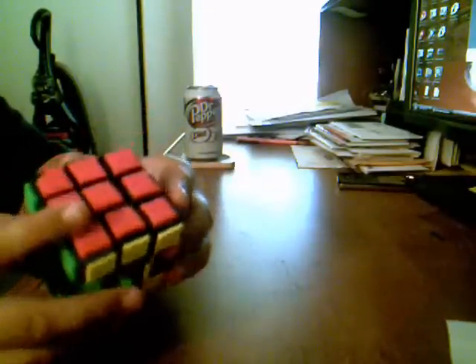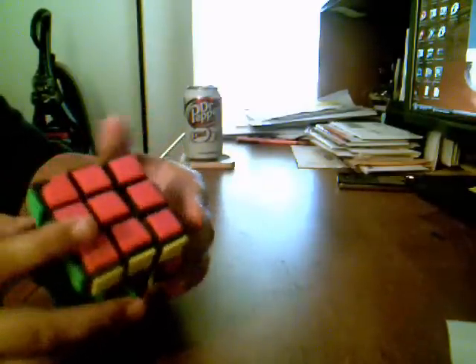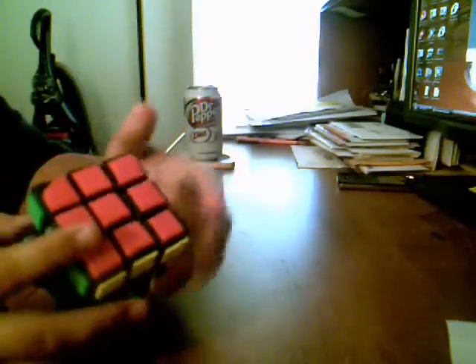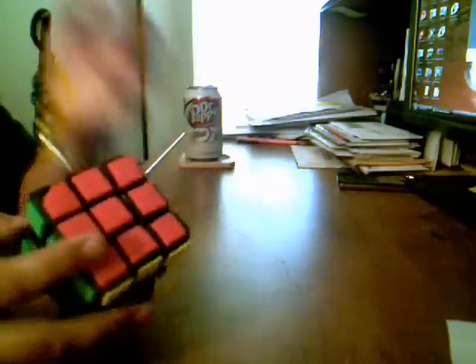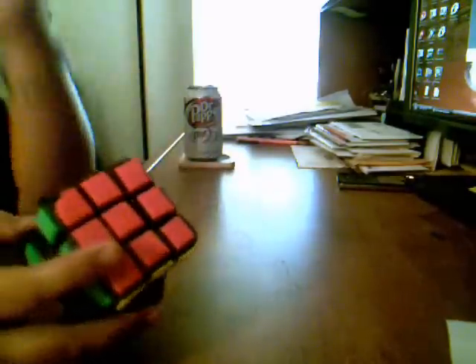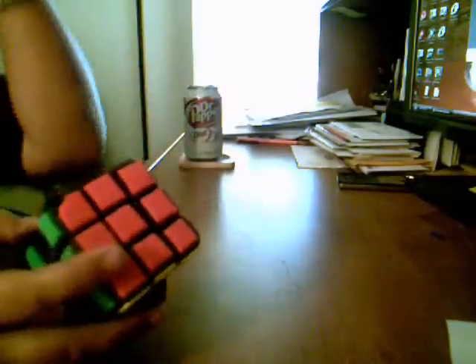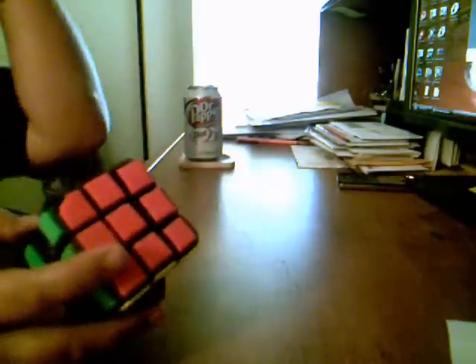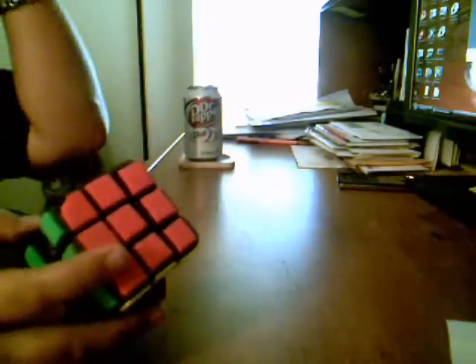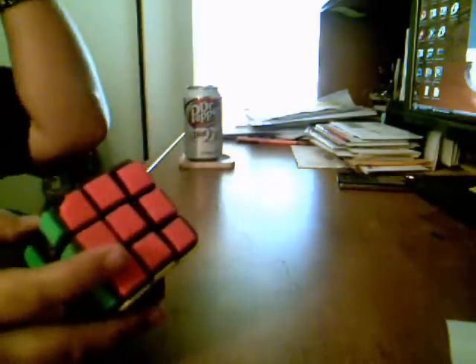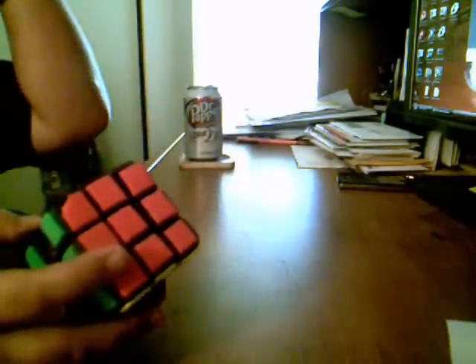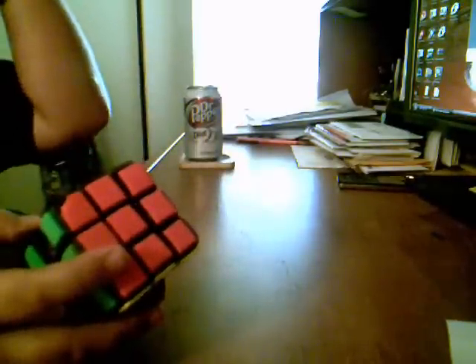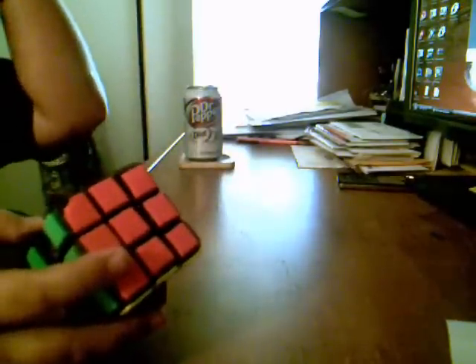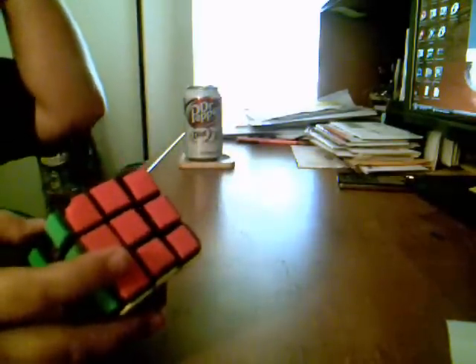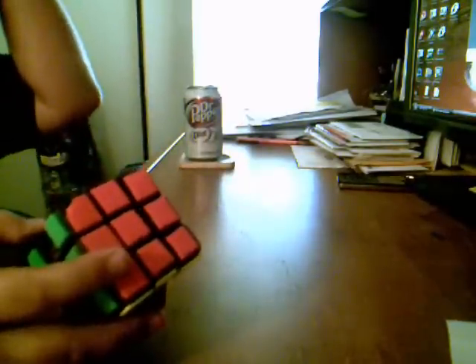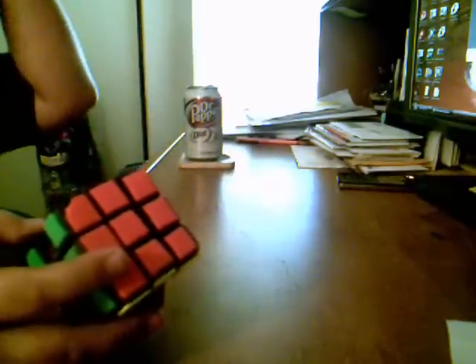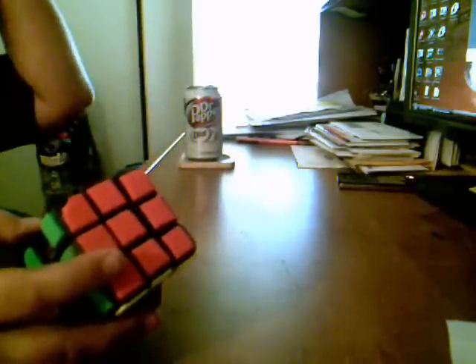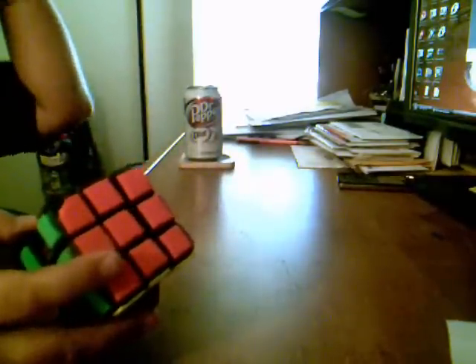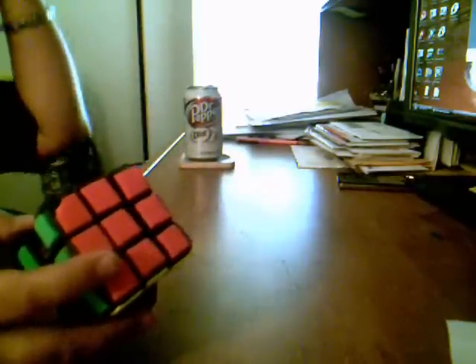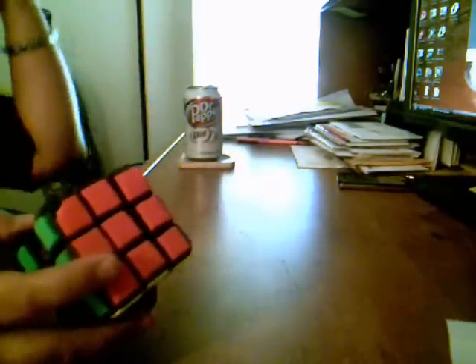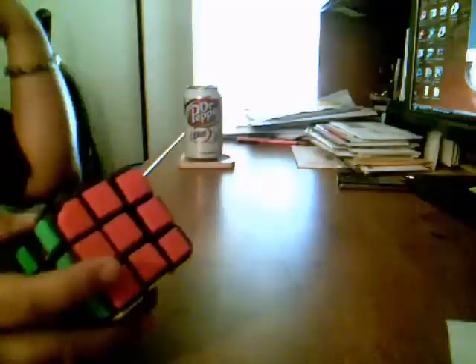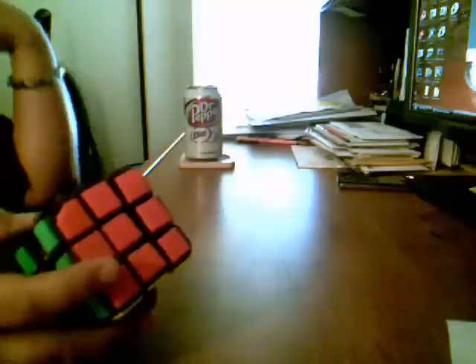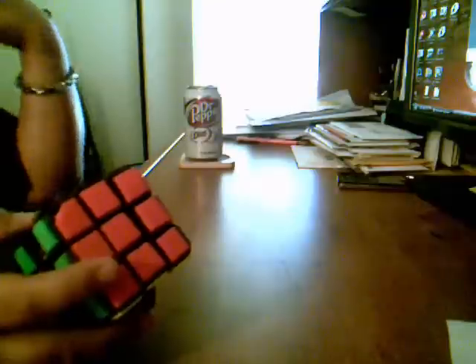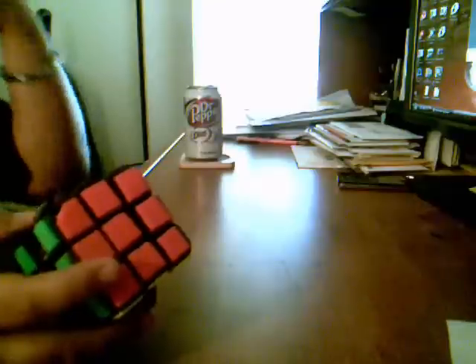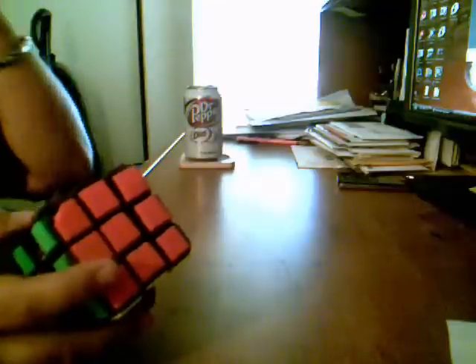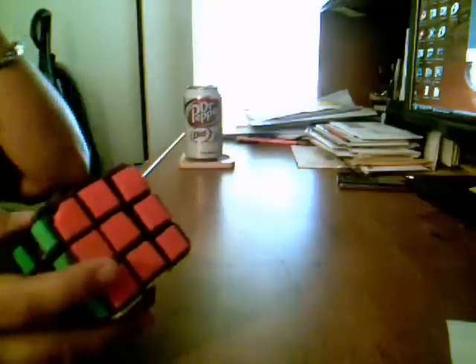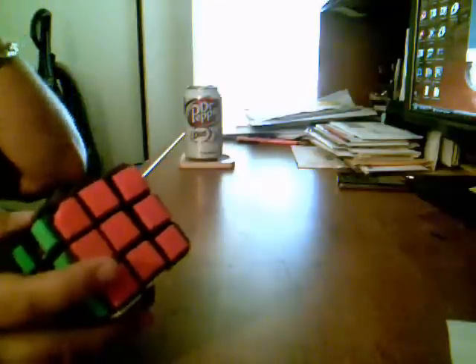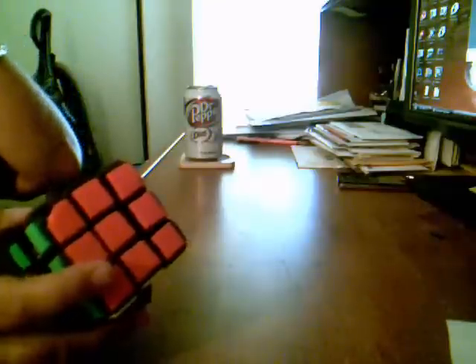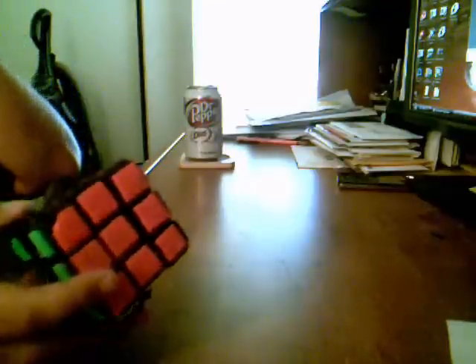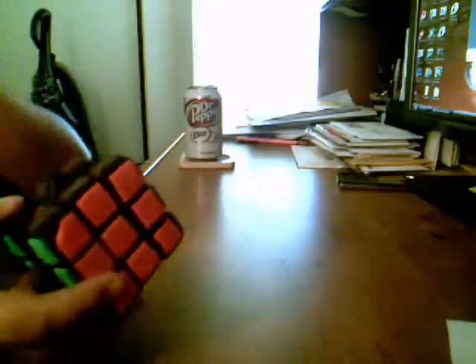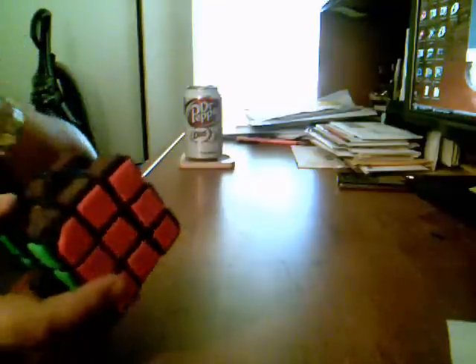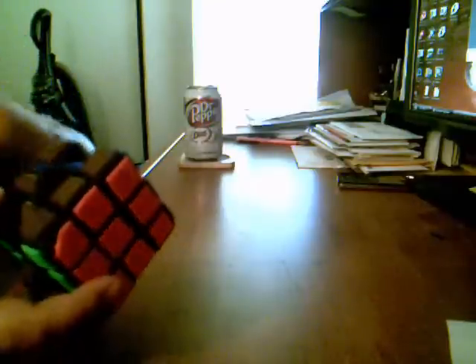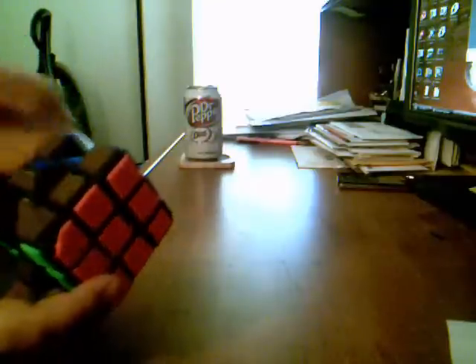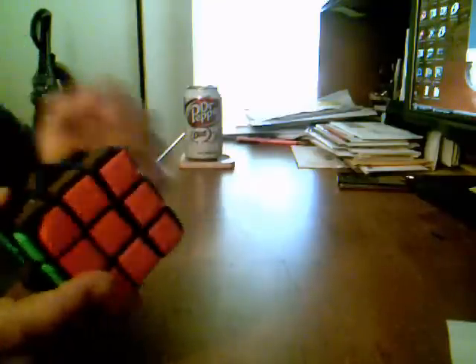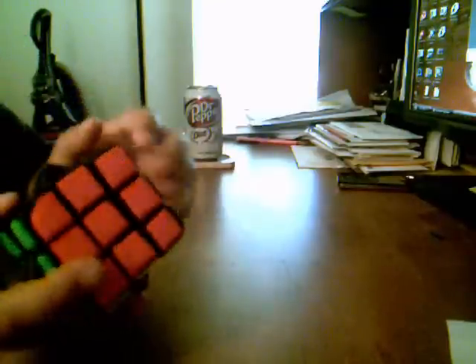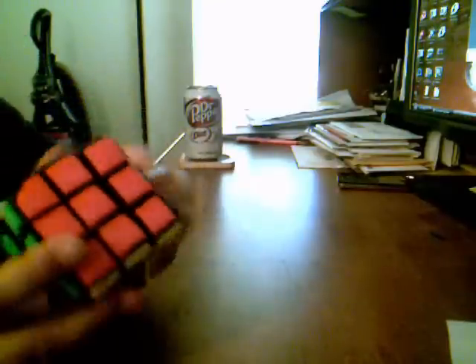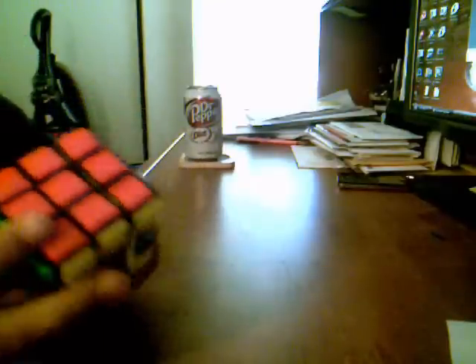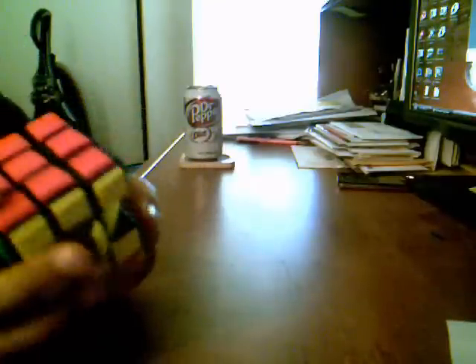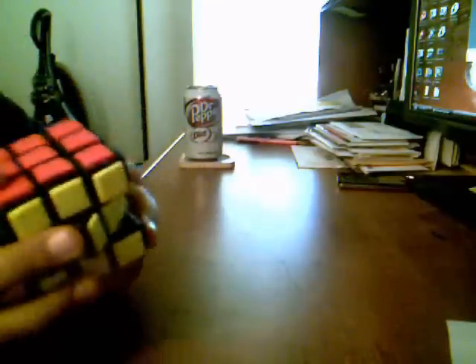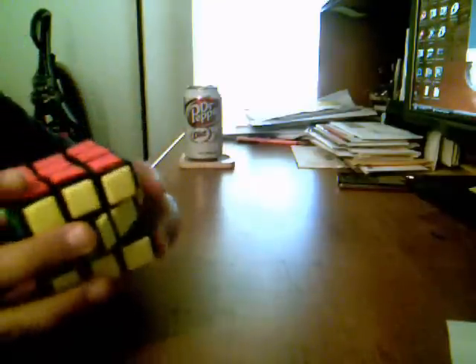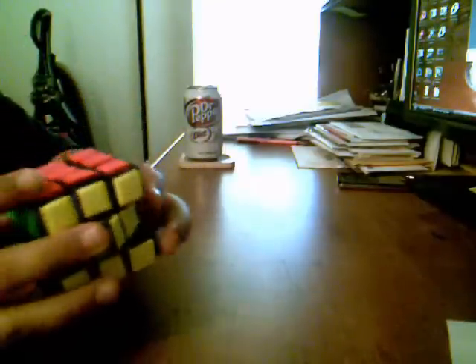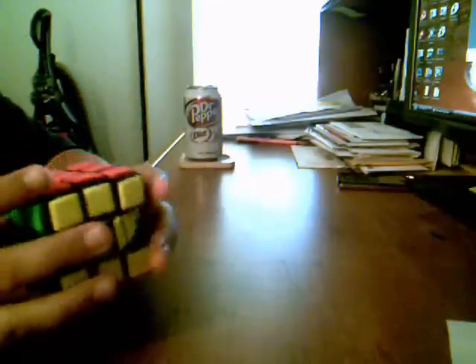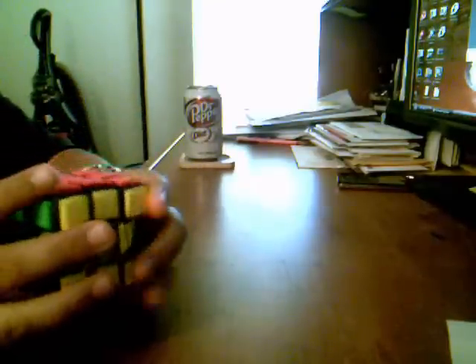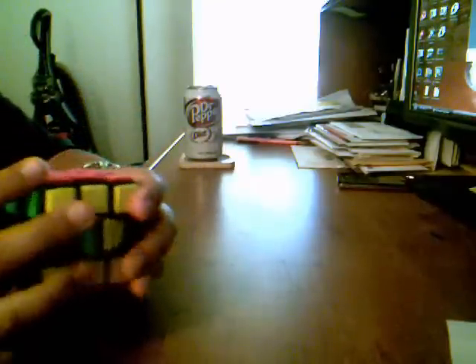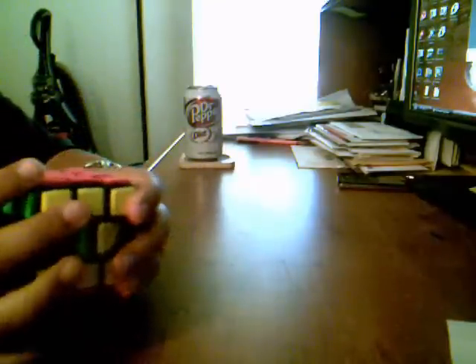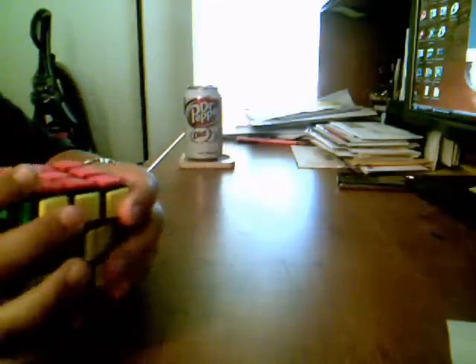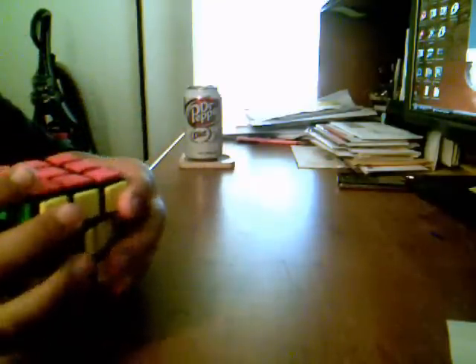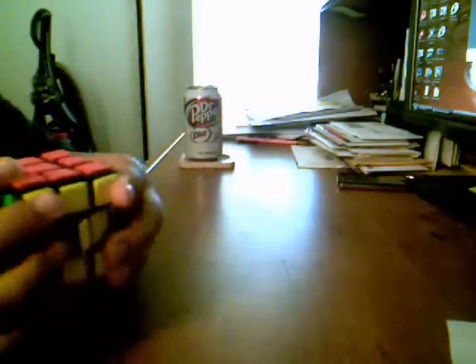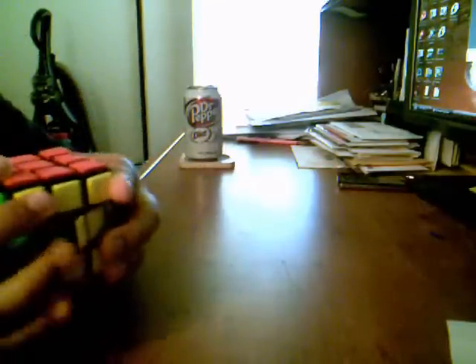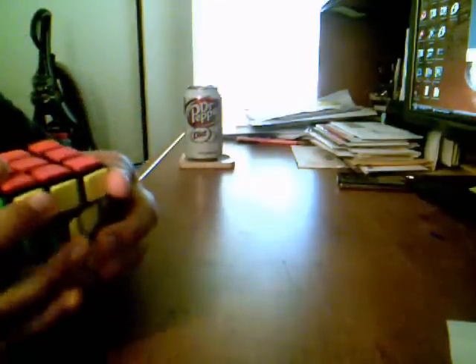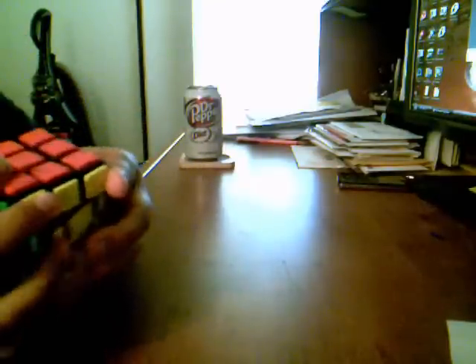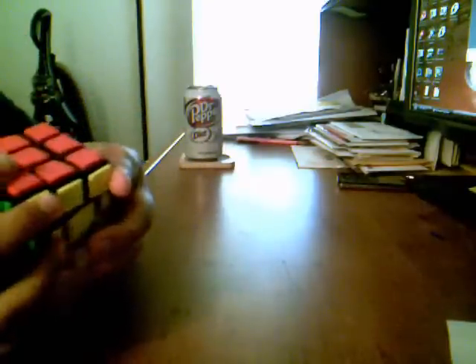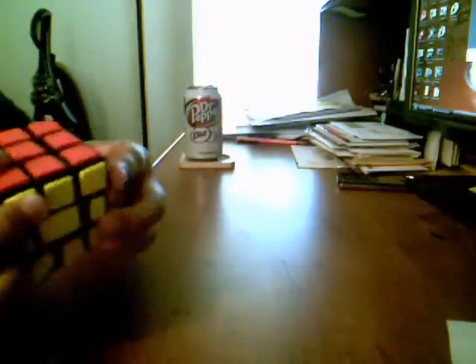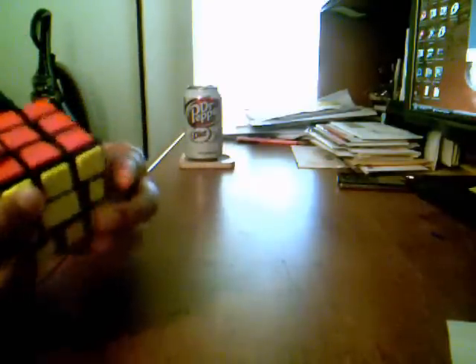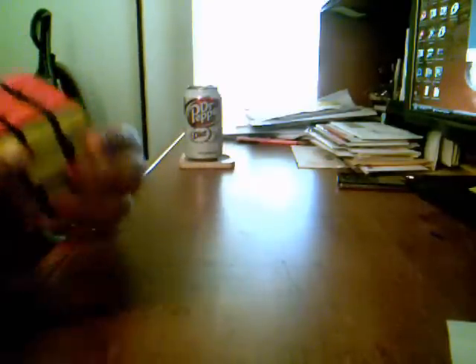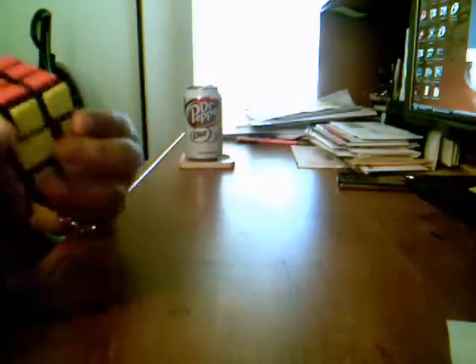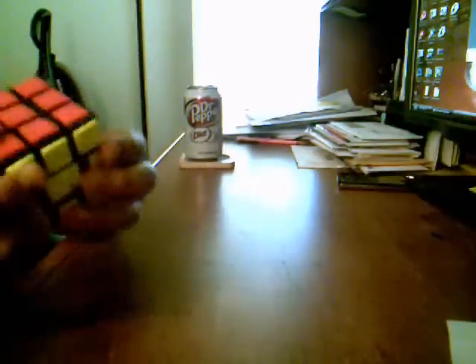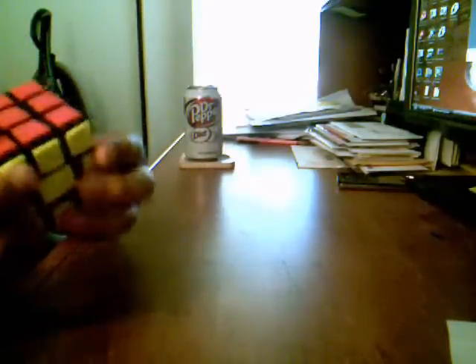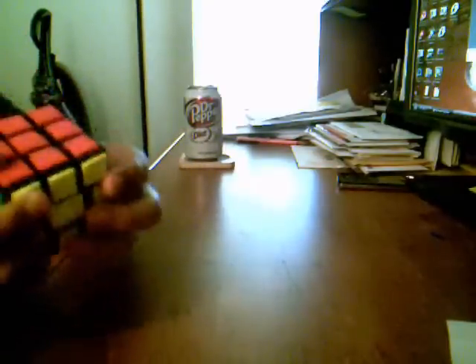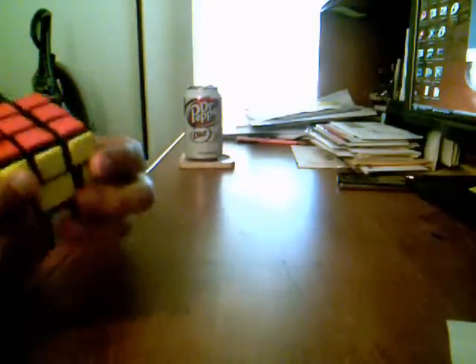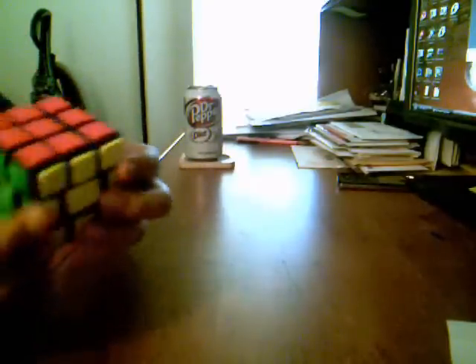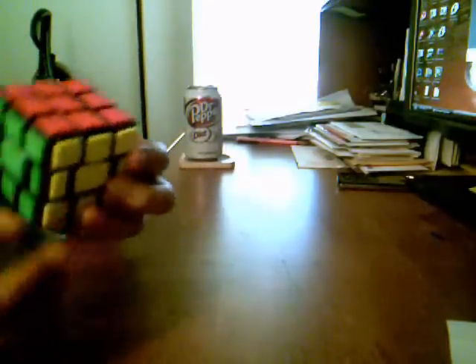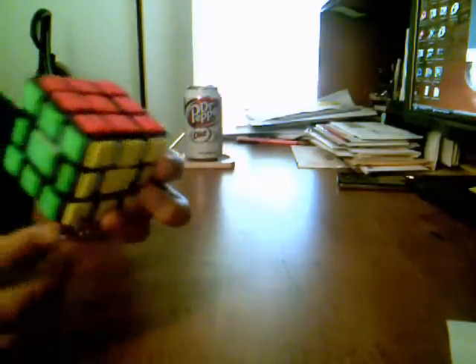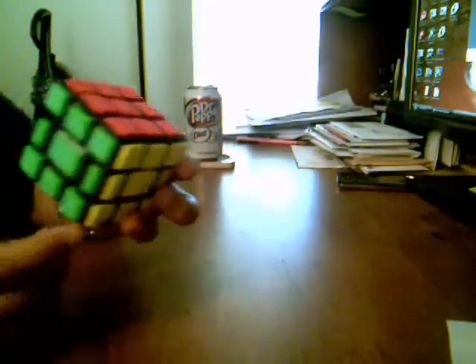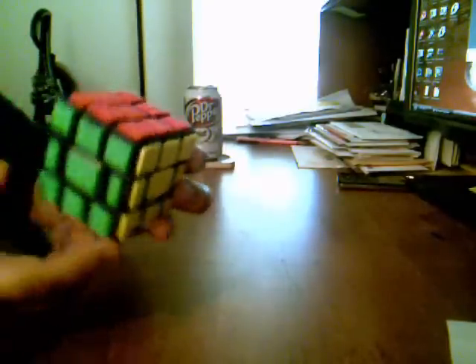Now it works exactly like a 3x3. Although in some cases that's bad, it's also a lot of fun.